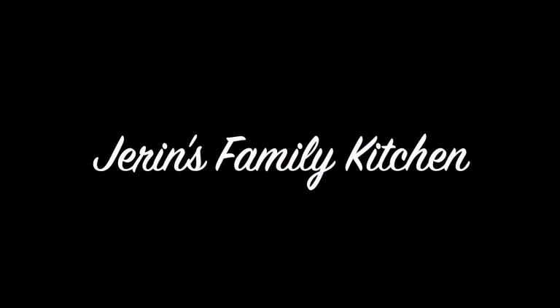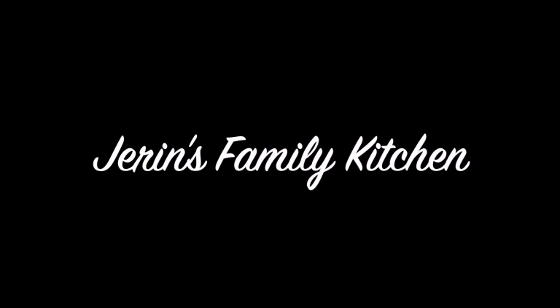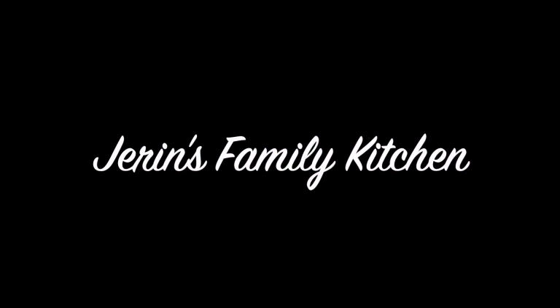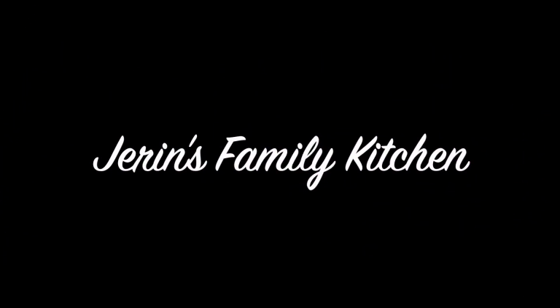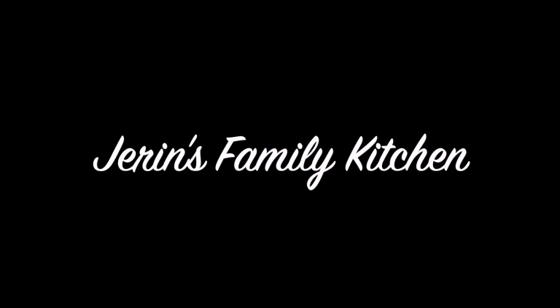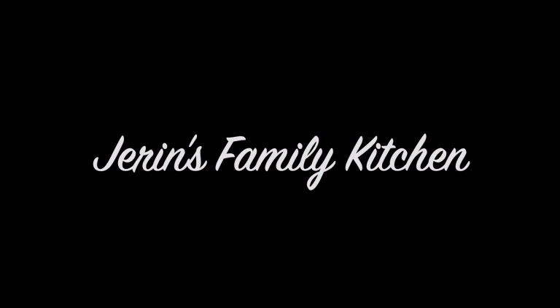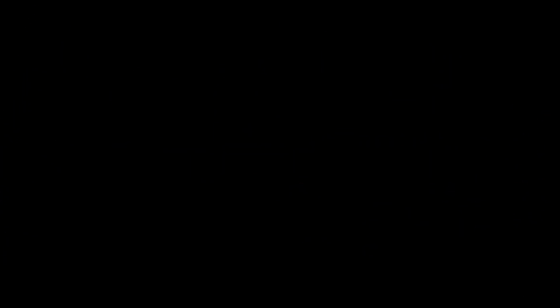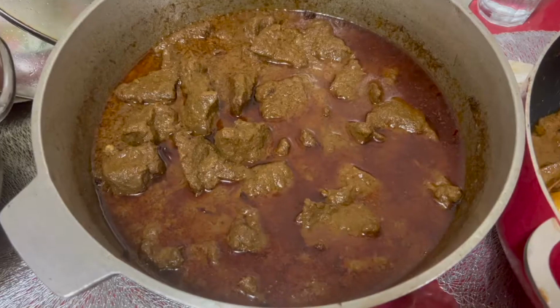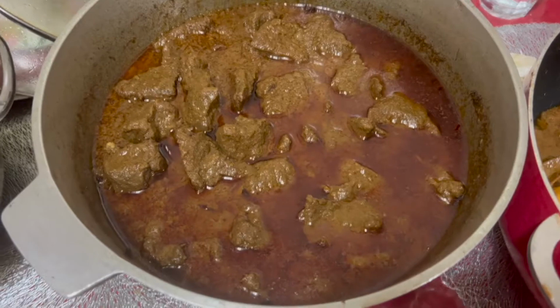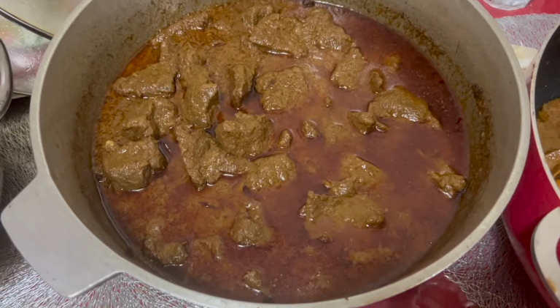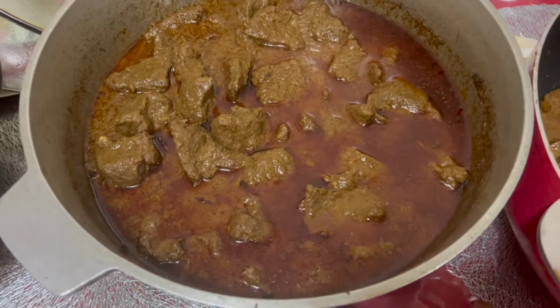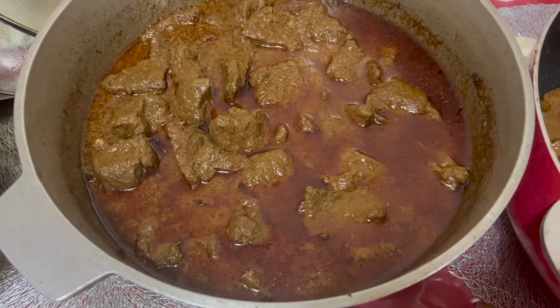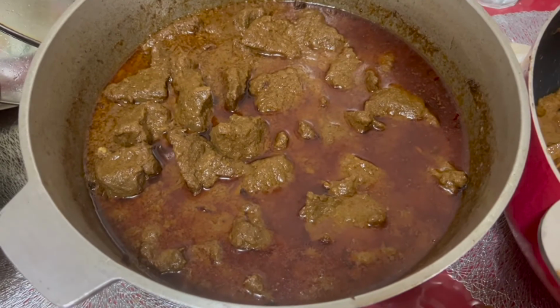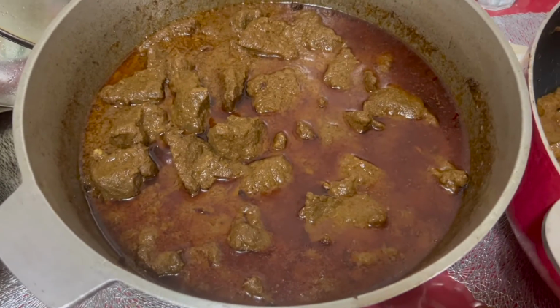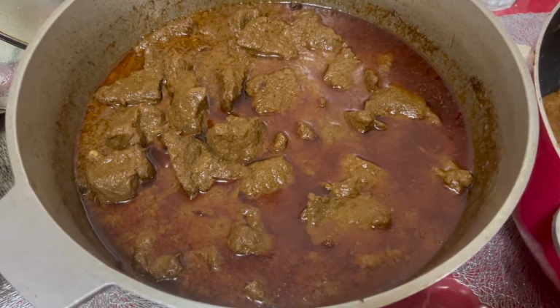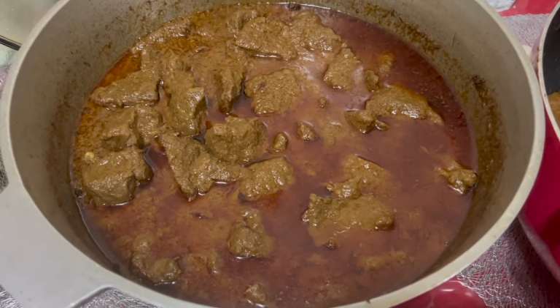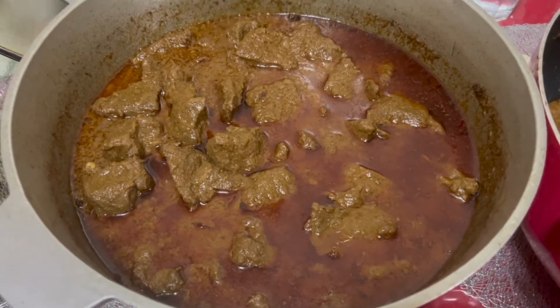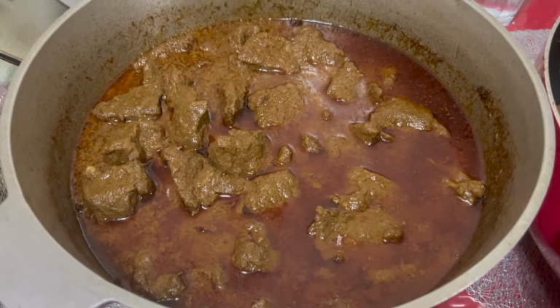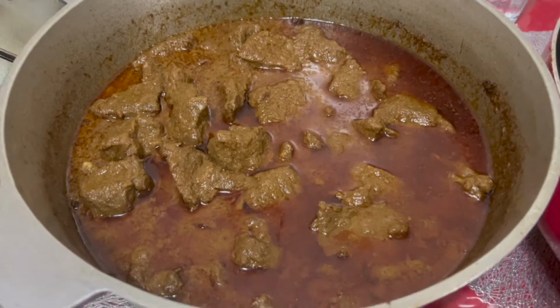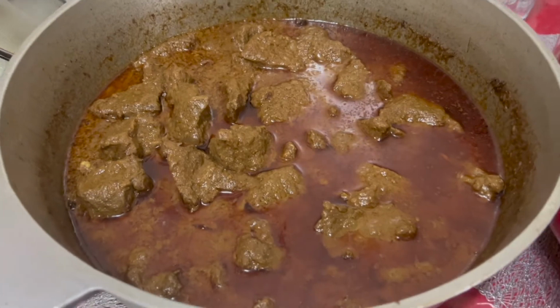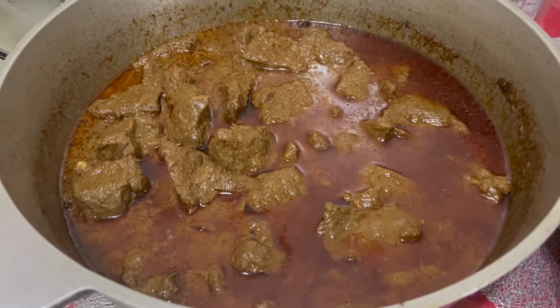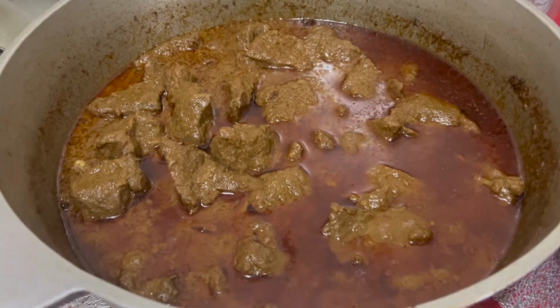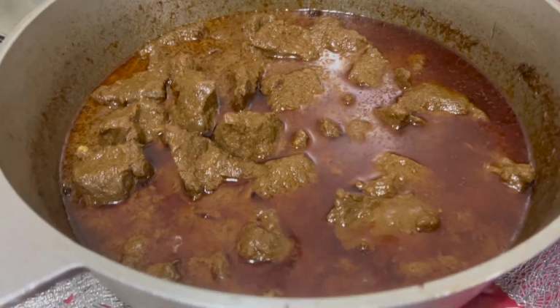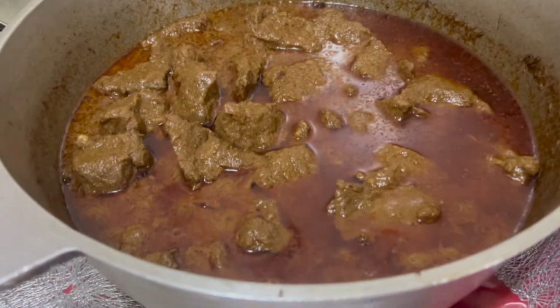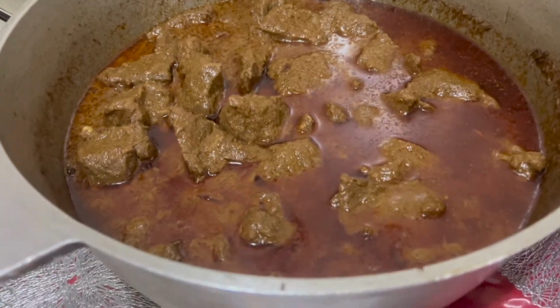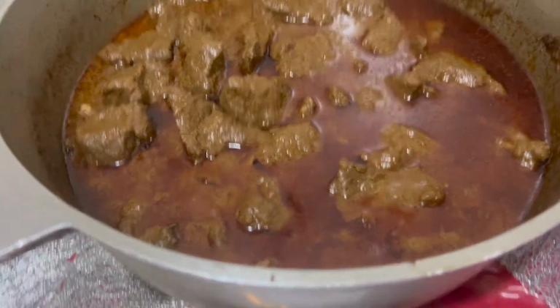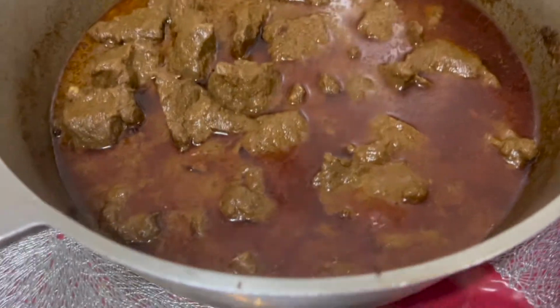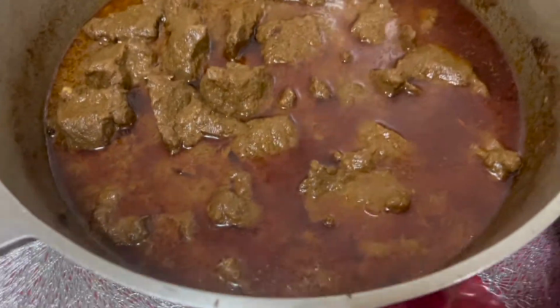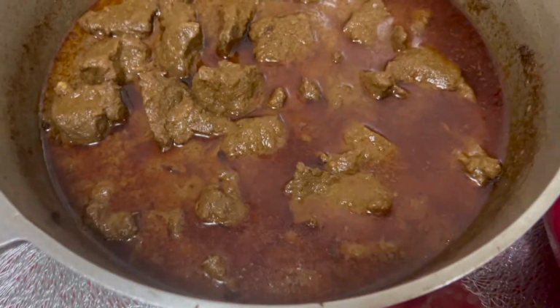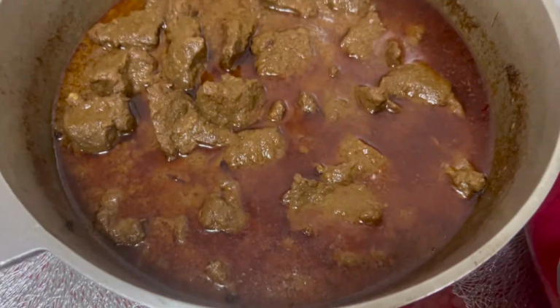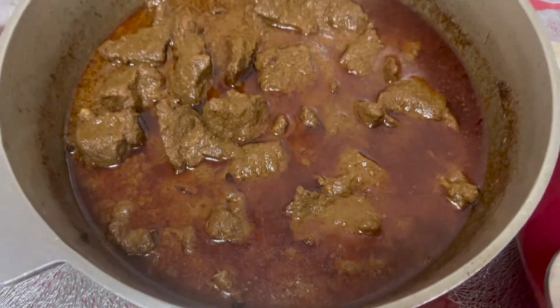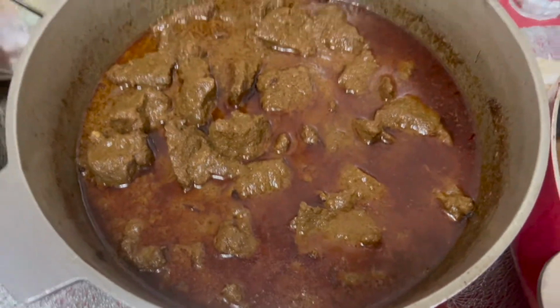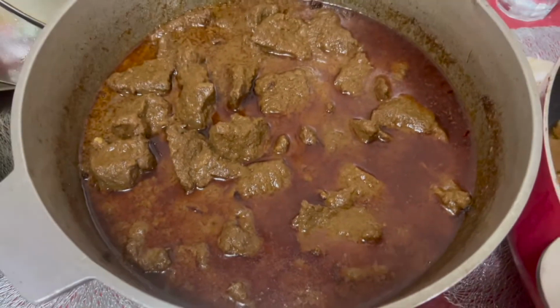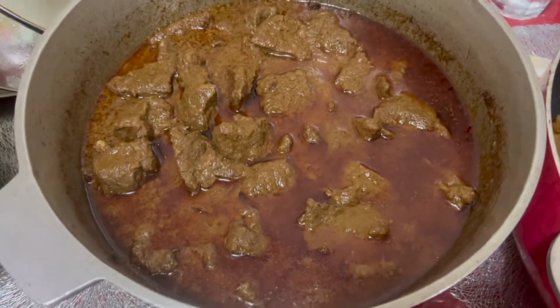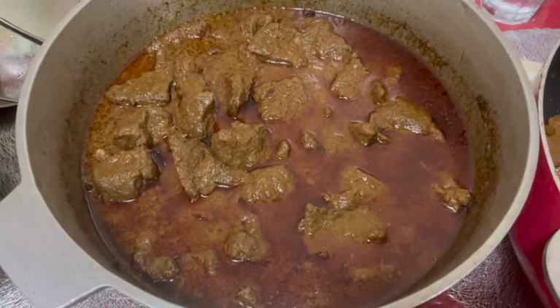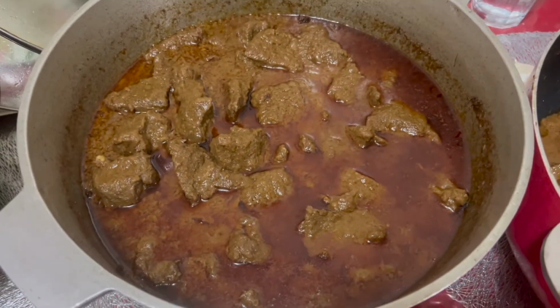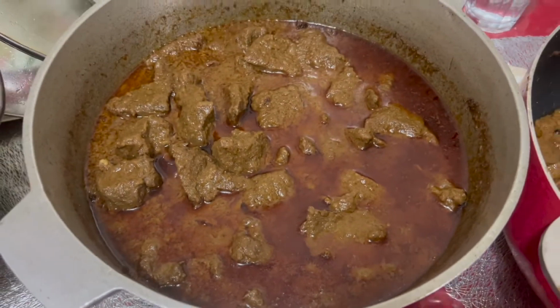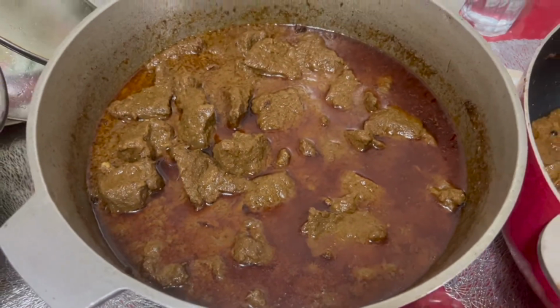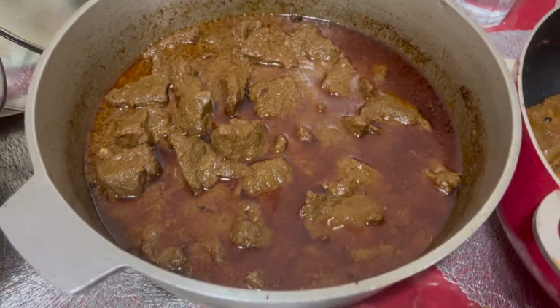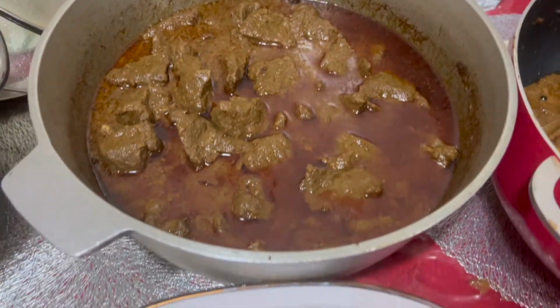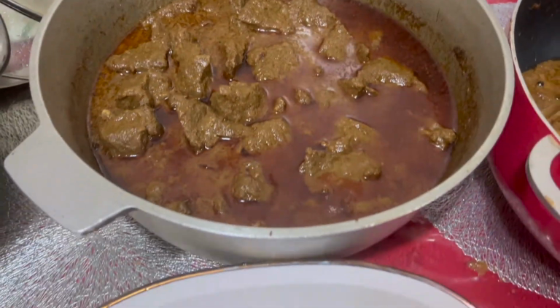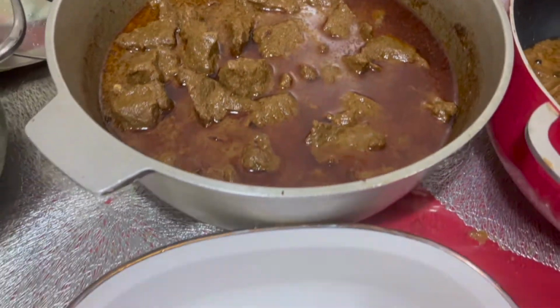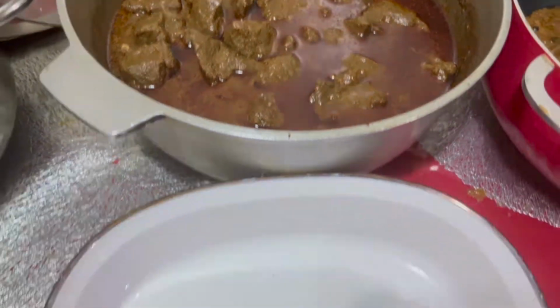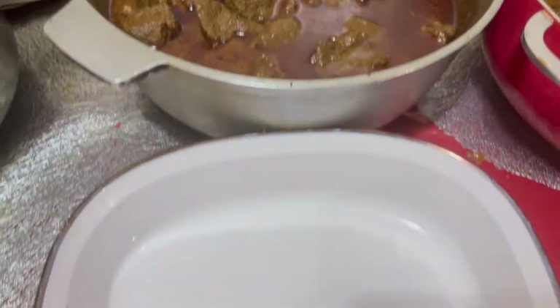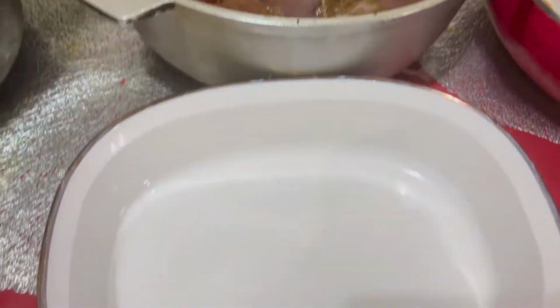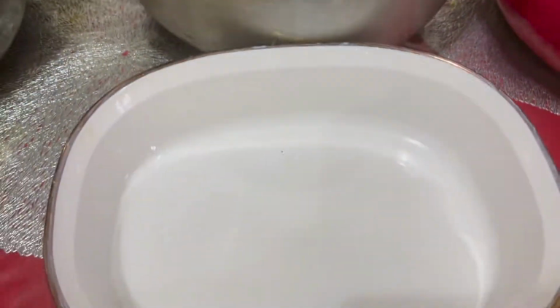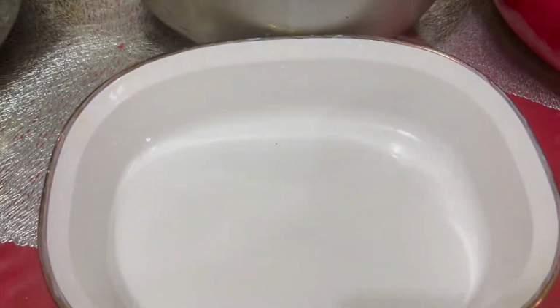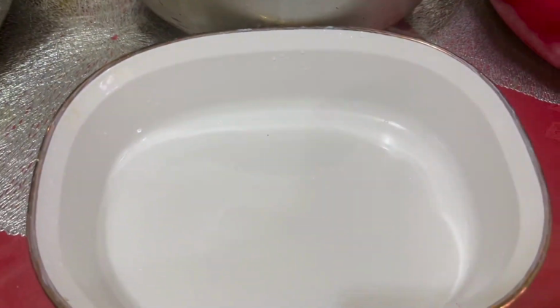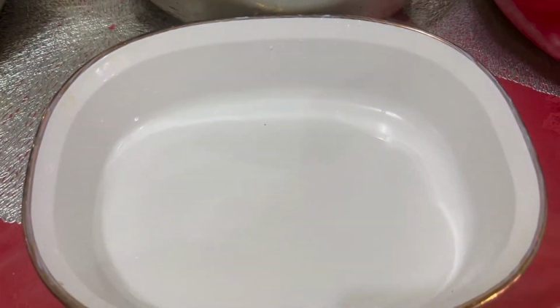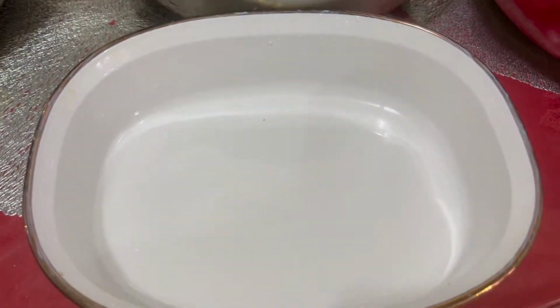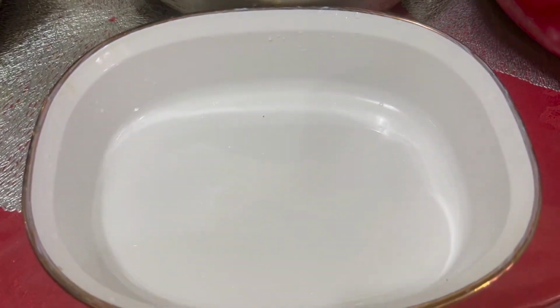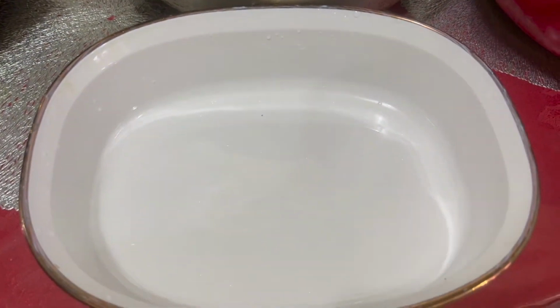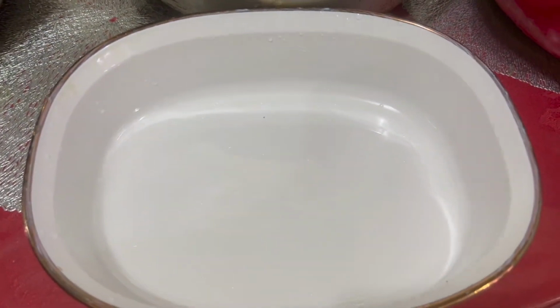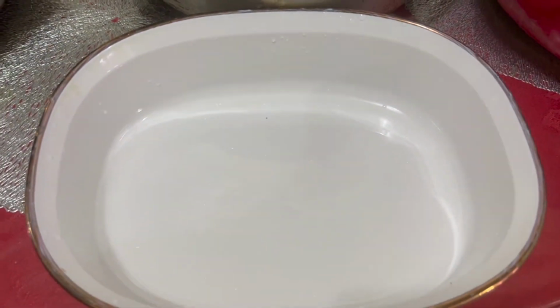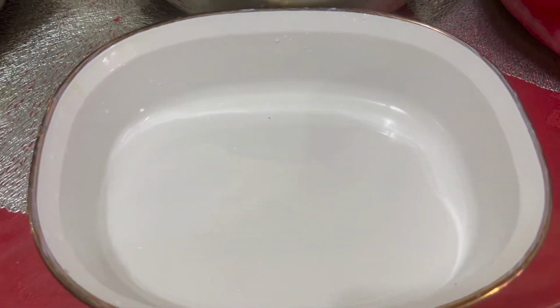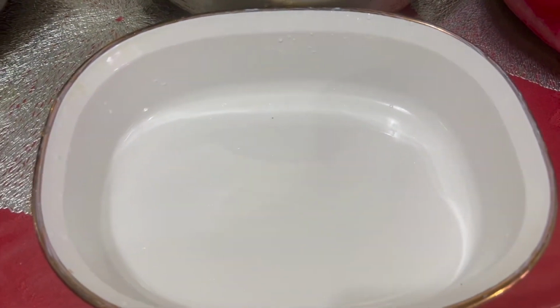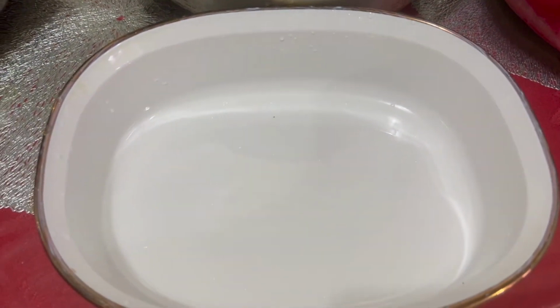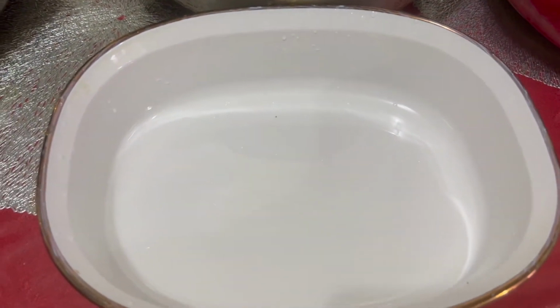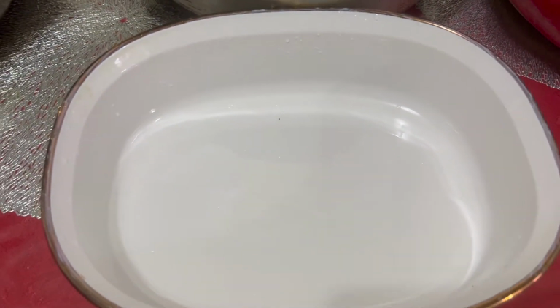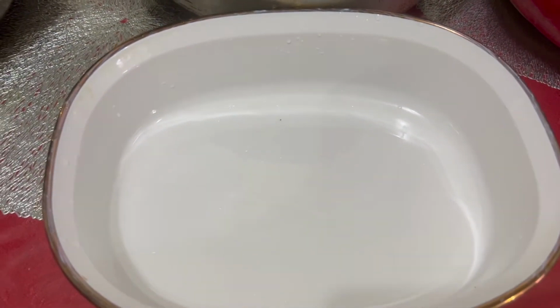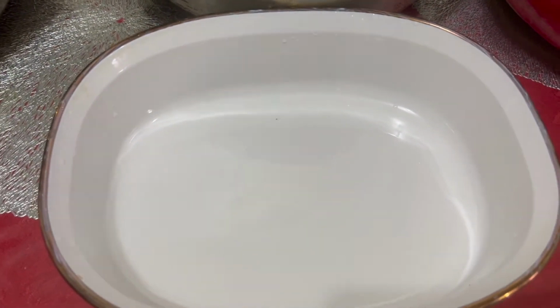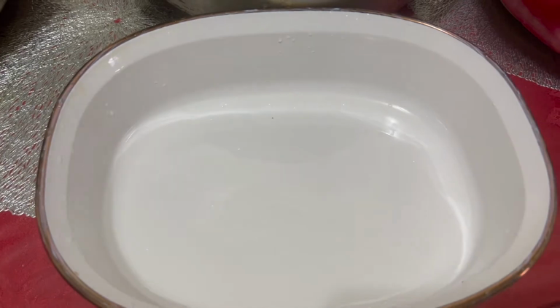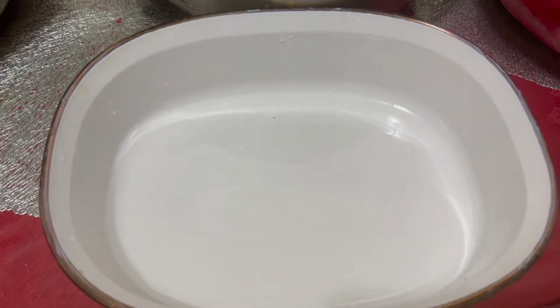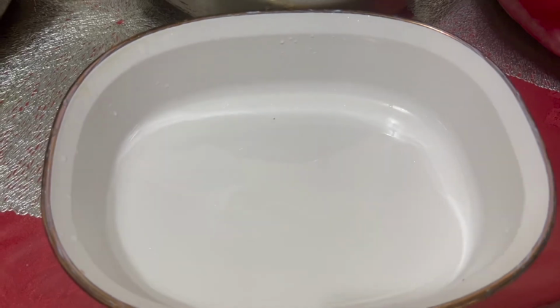Hello, my lovely viewers, welcome back to Jaren's Family Kitchen. Hello, my friends, welcome back to Jaren's Family. Thank you so much for joining the video.